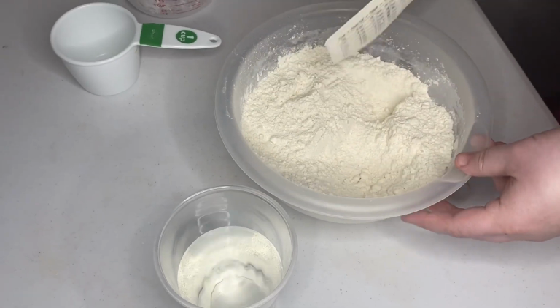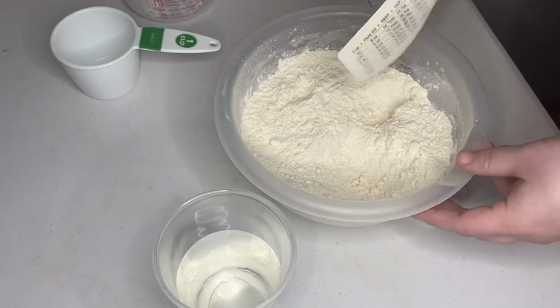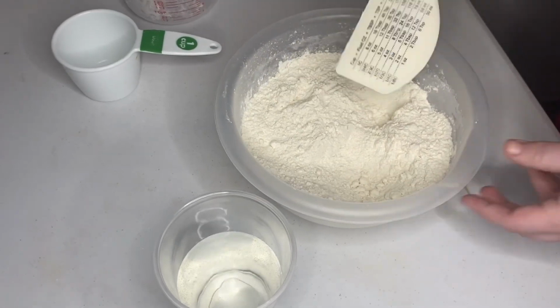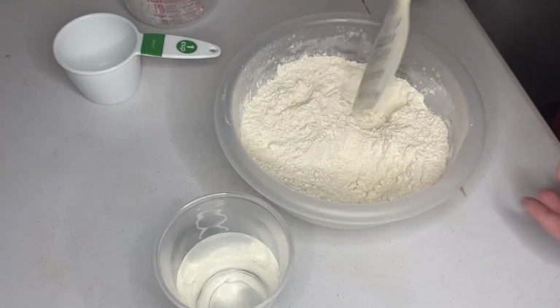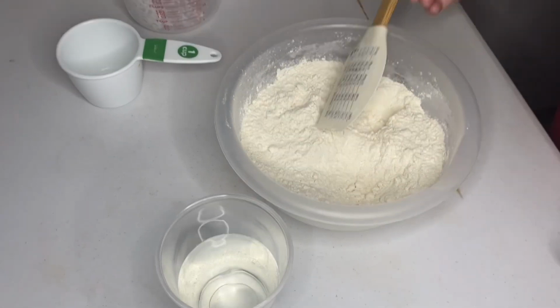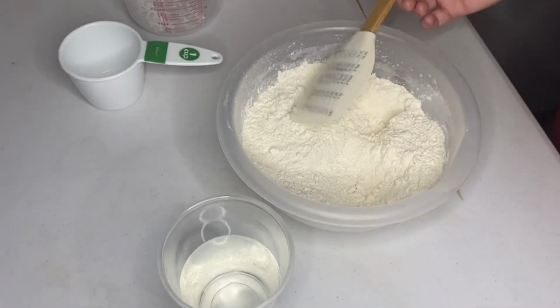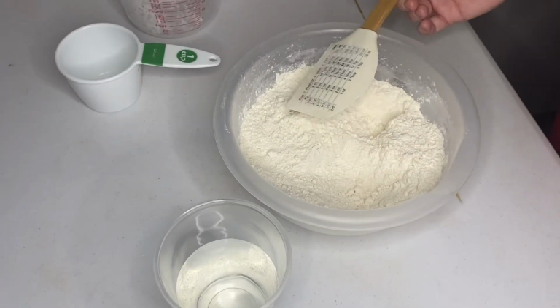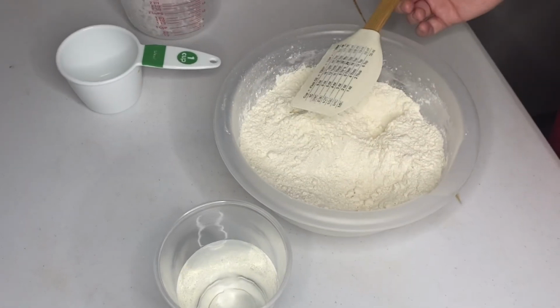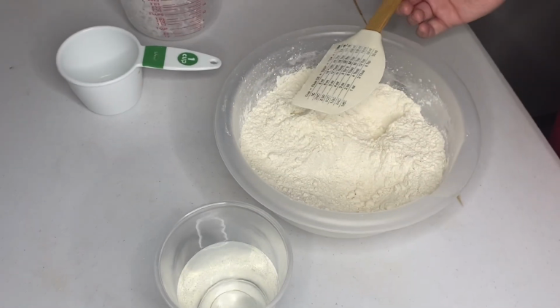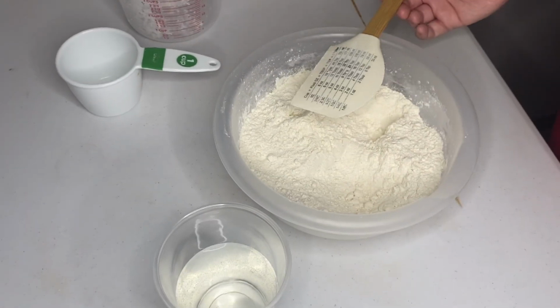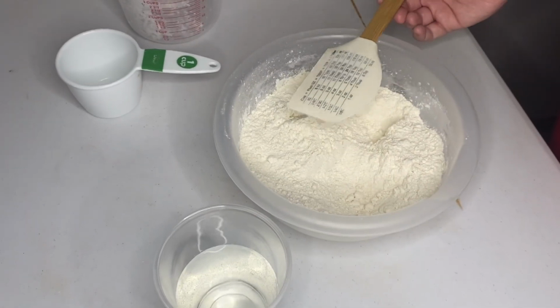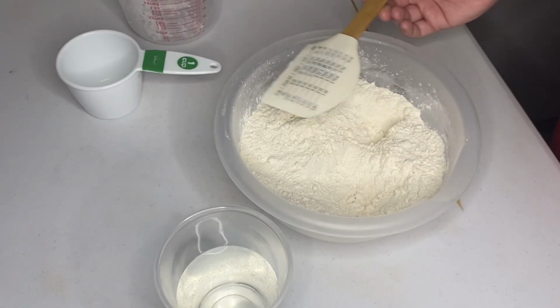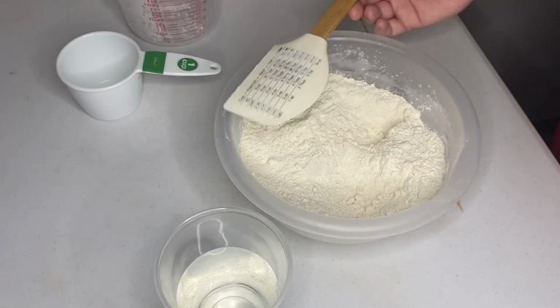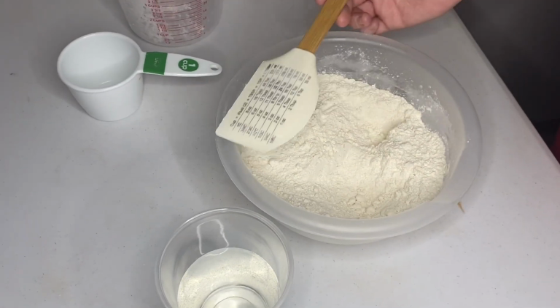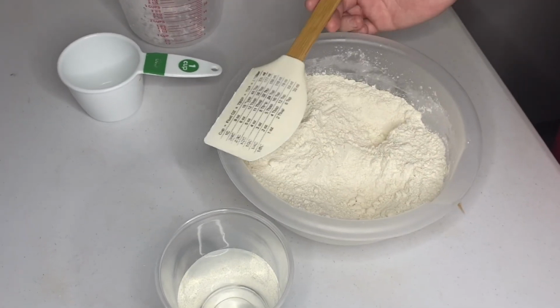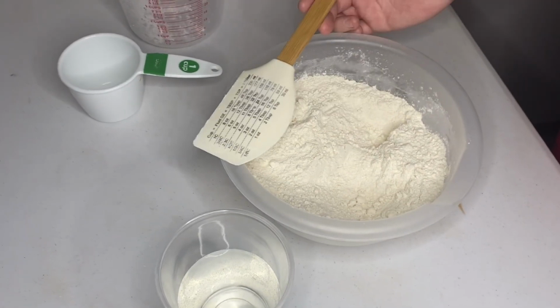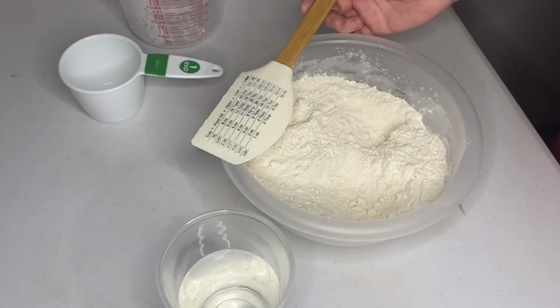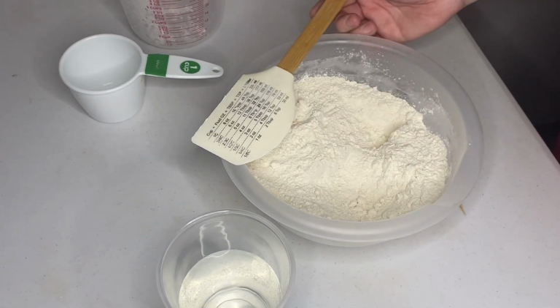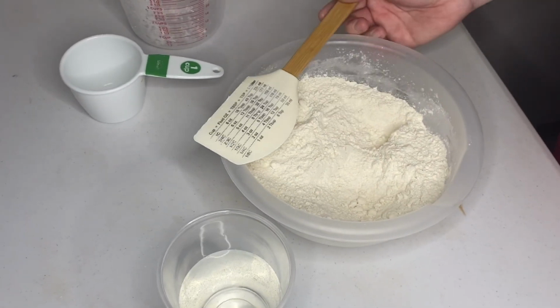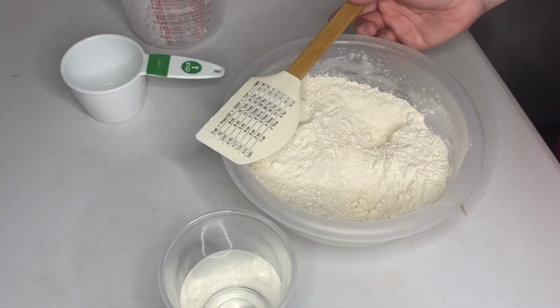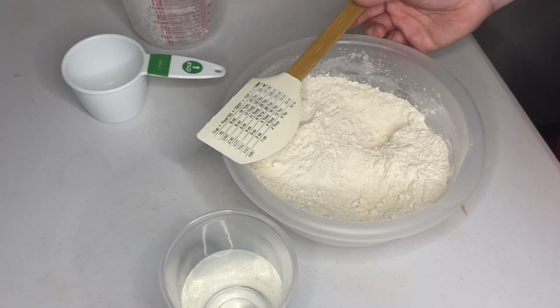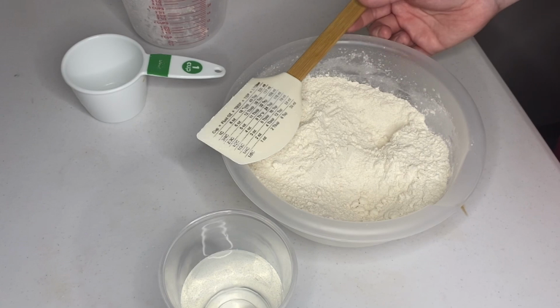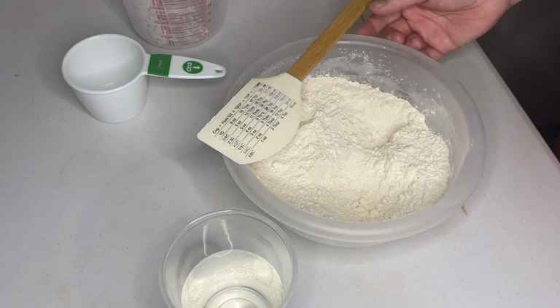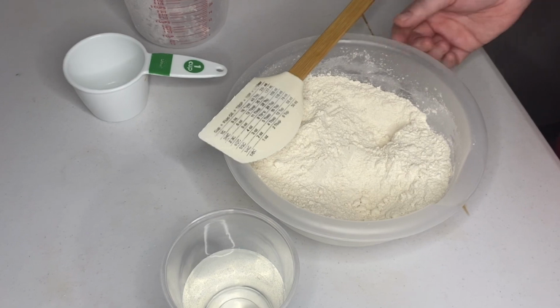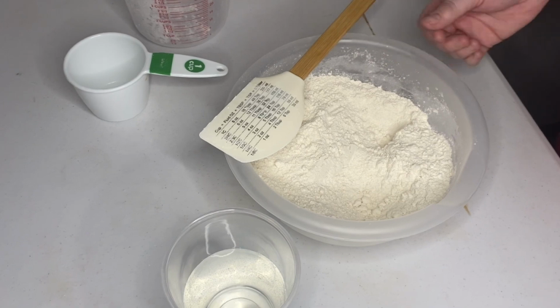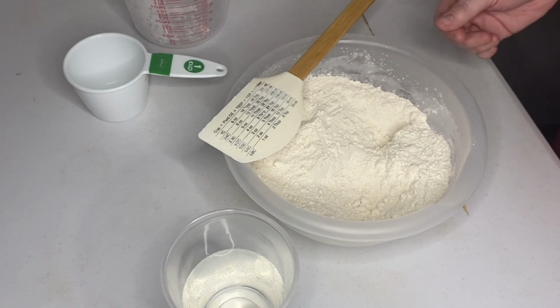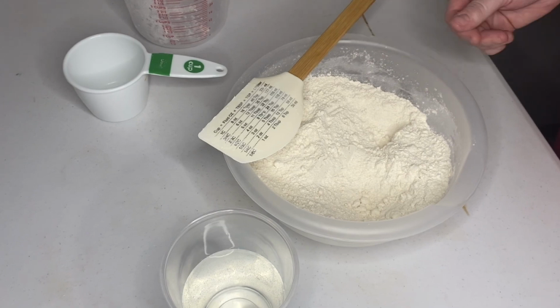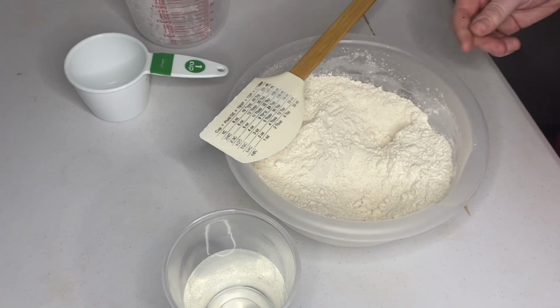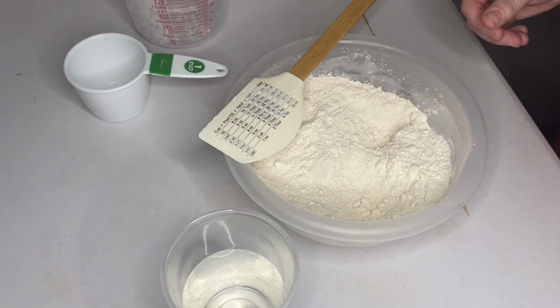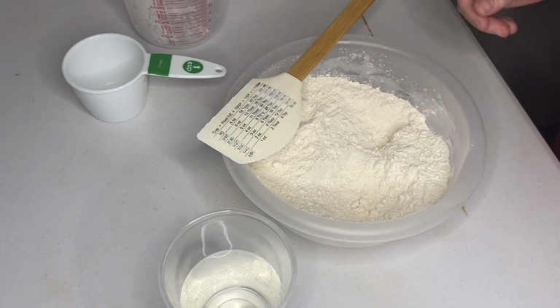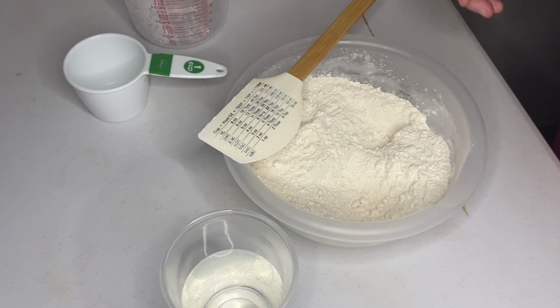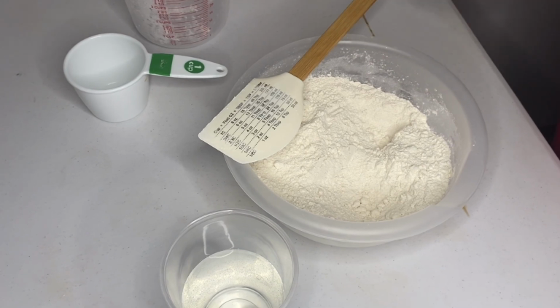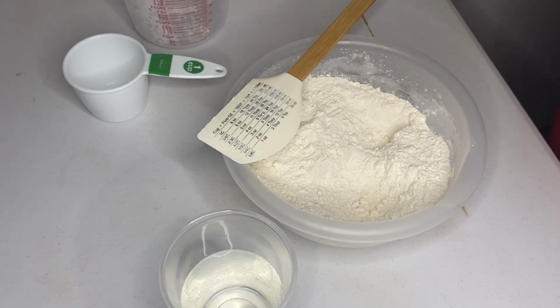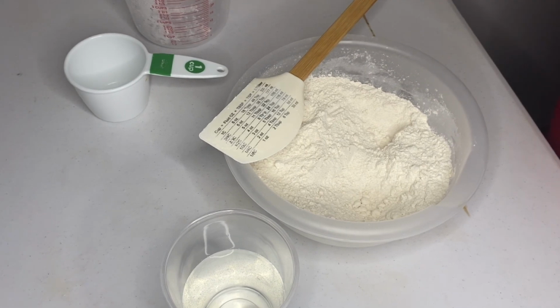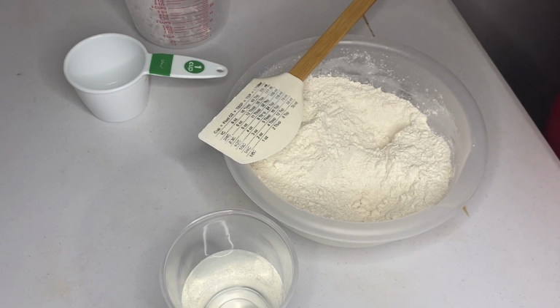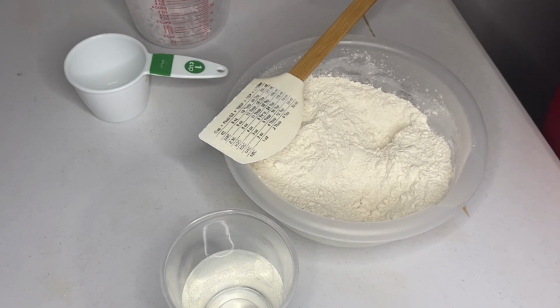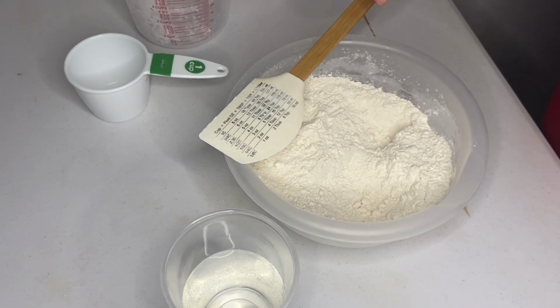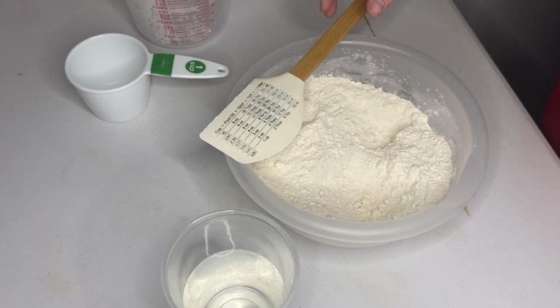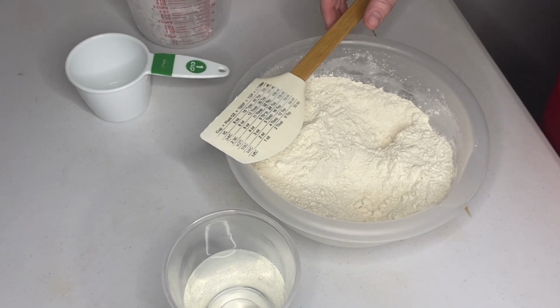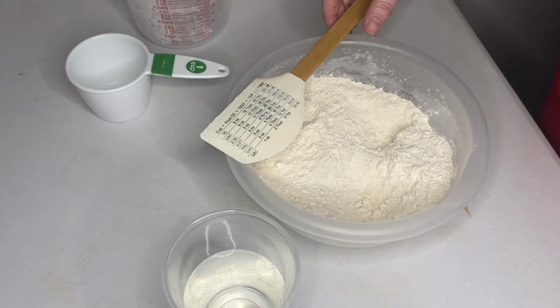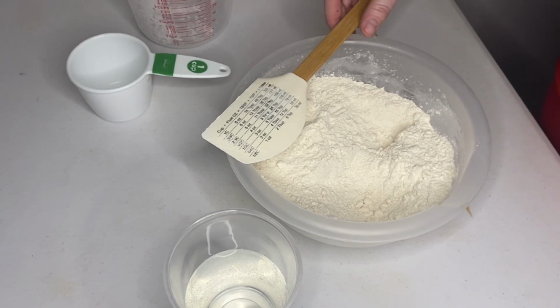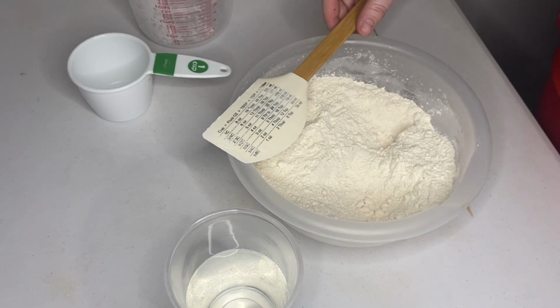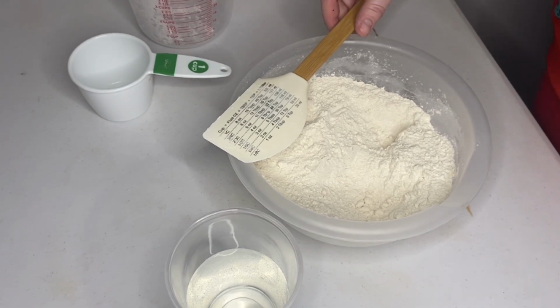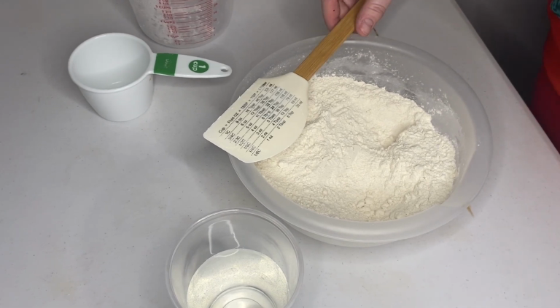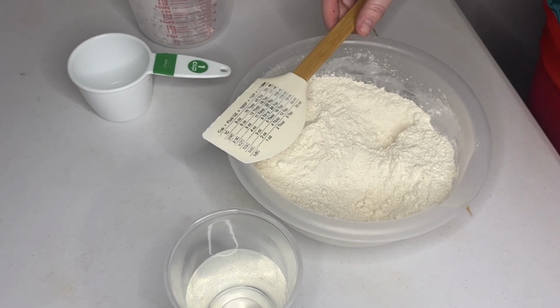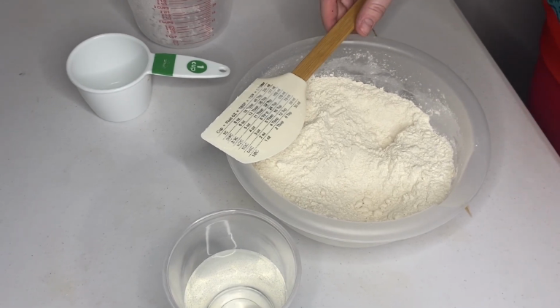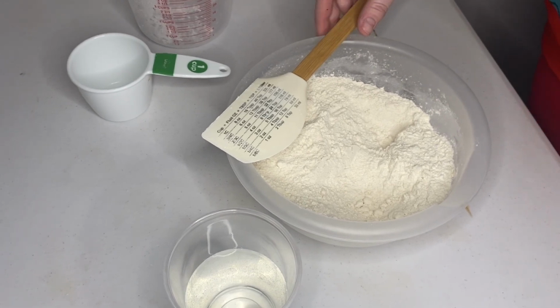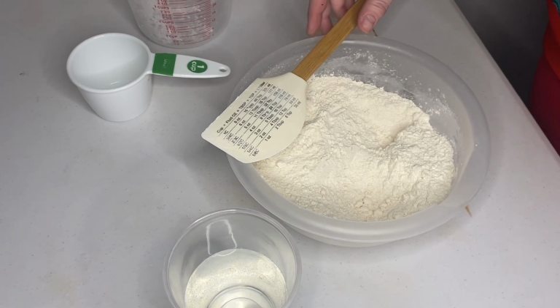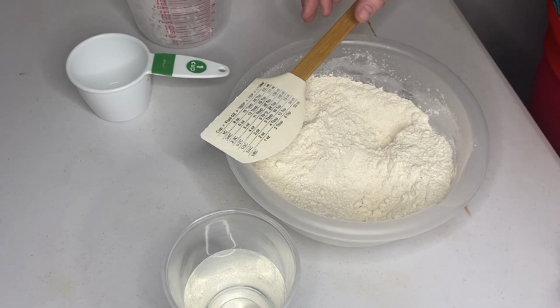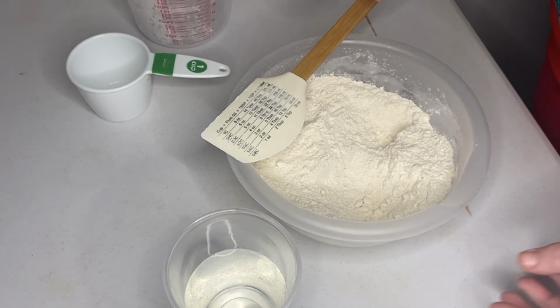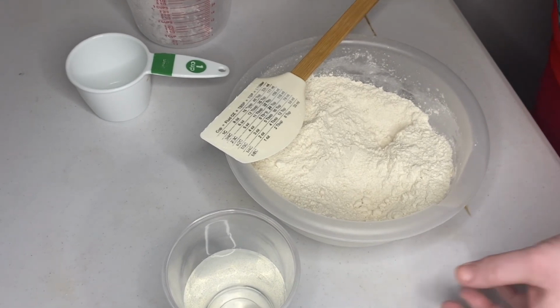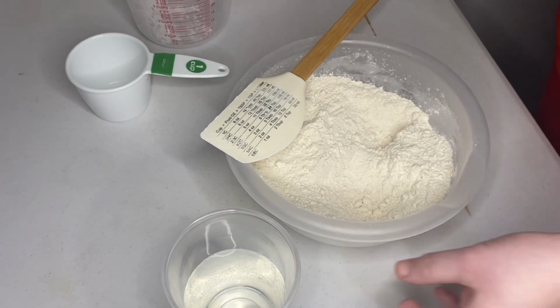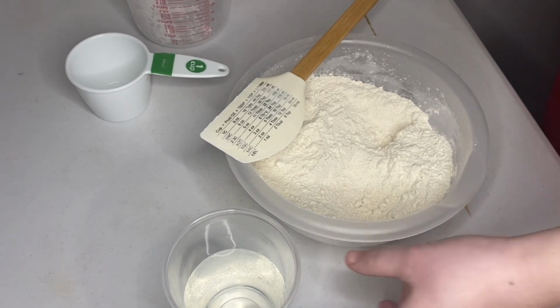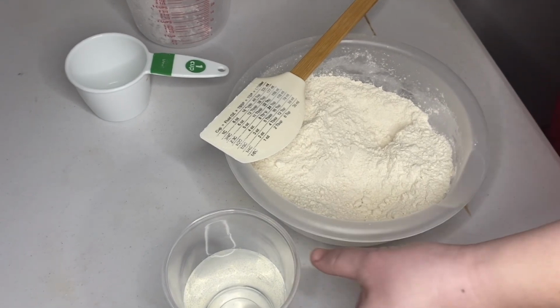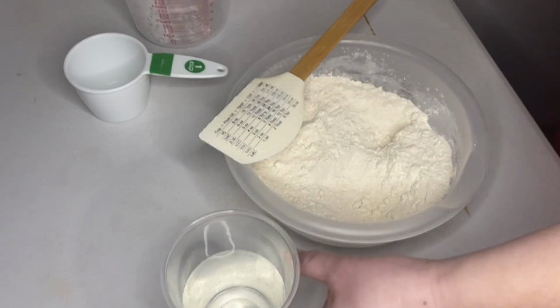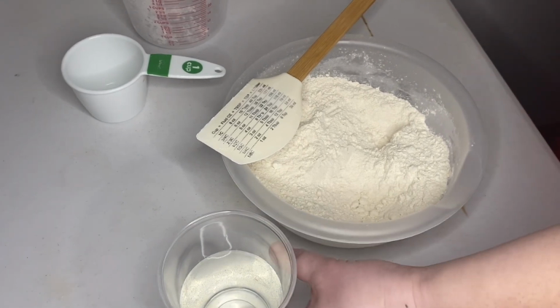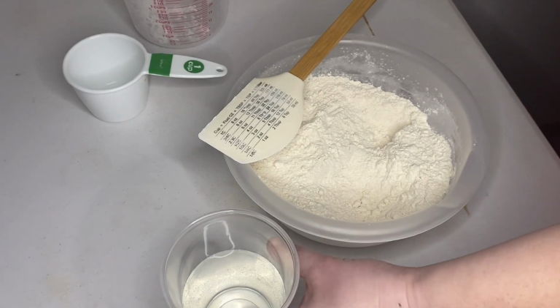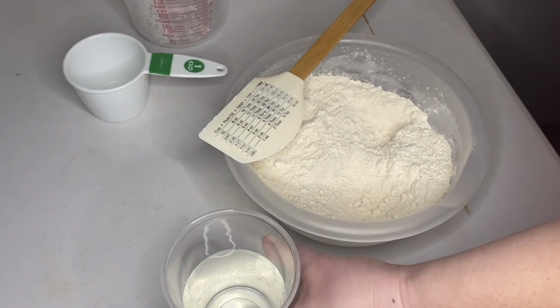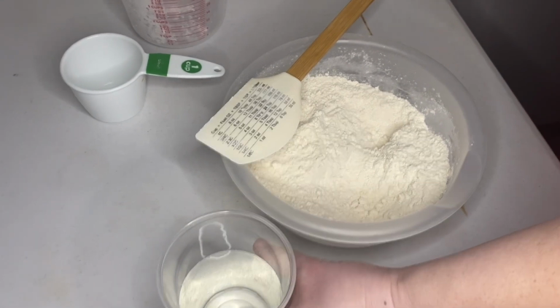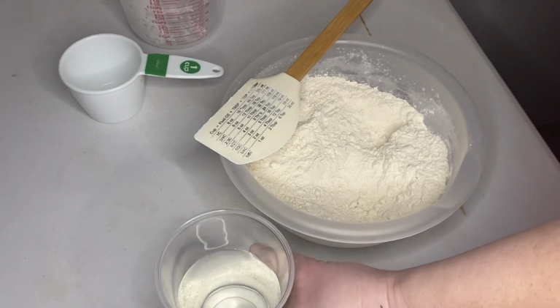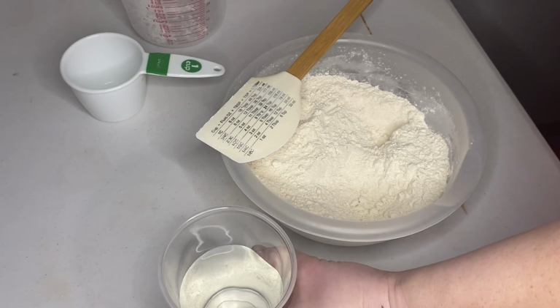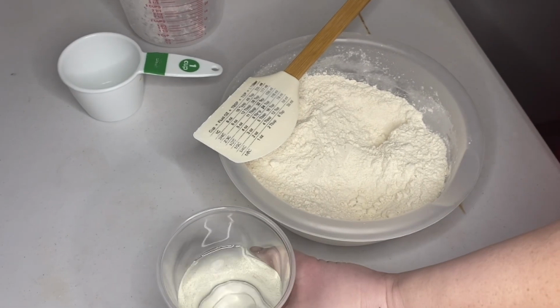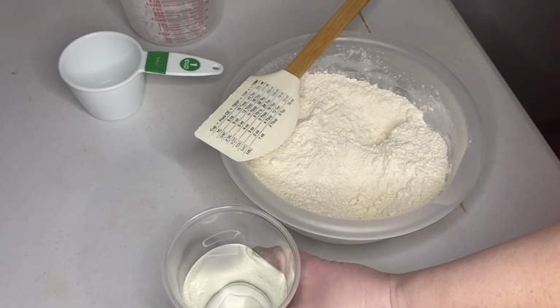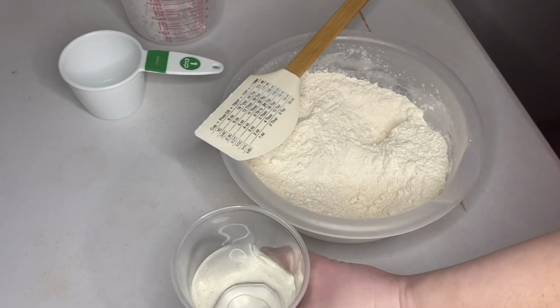Now we are going to add the water a little bit at a time until the dough comes together.